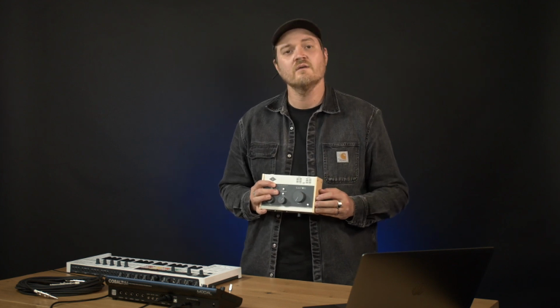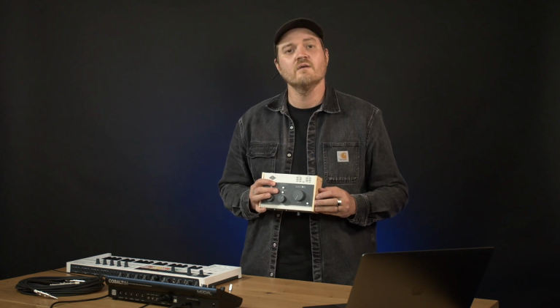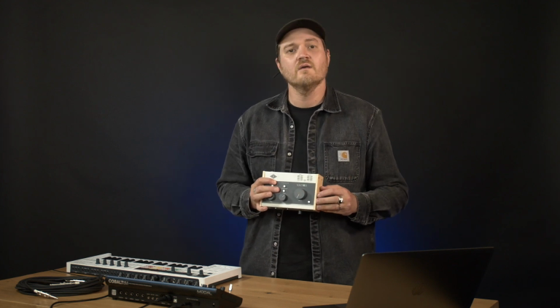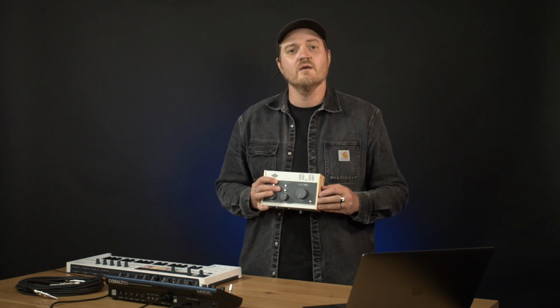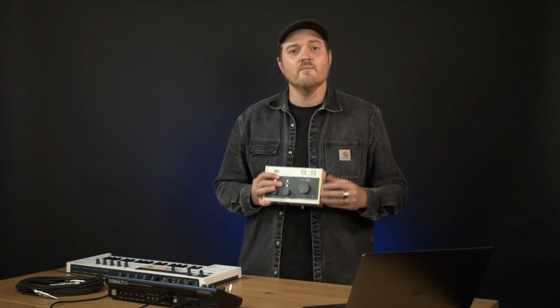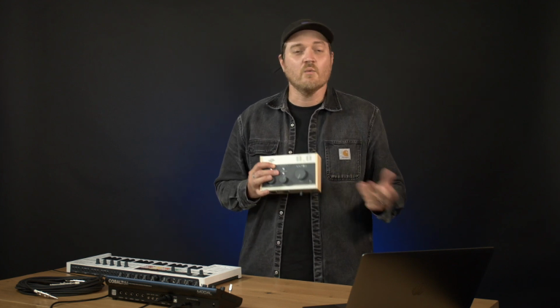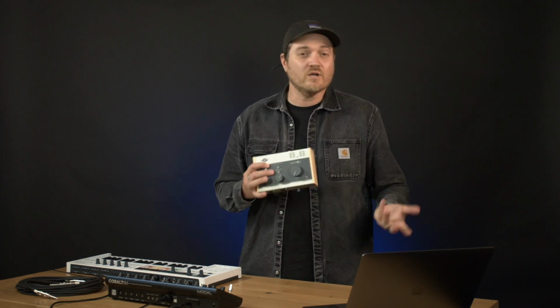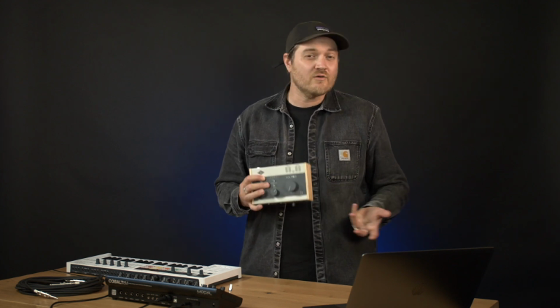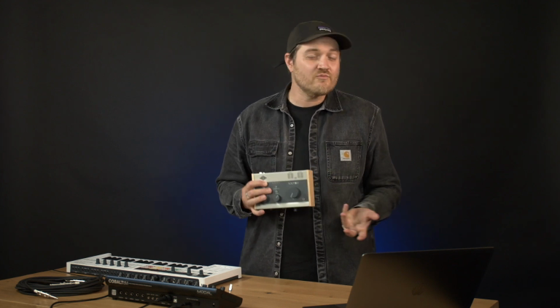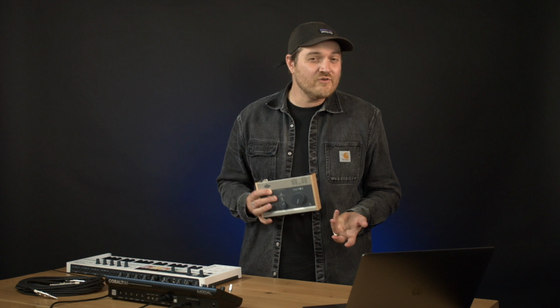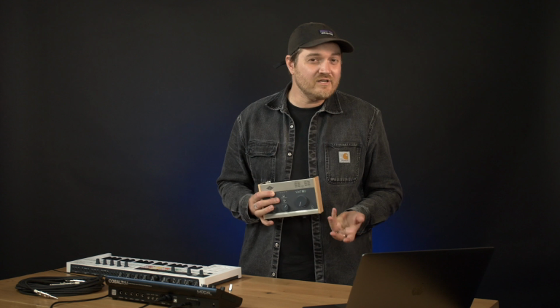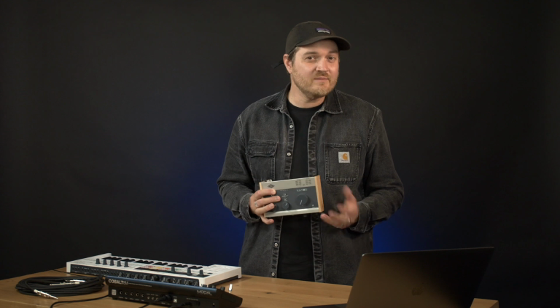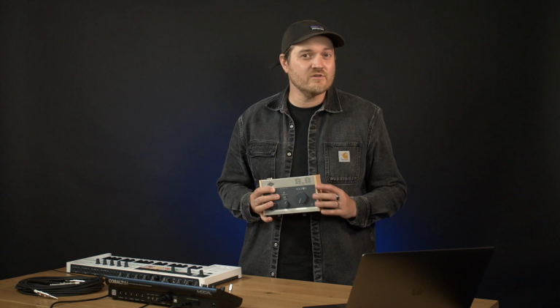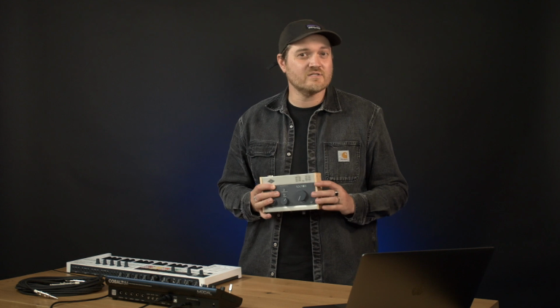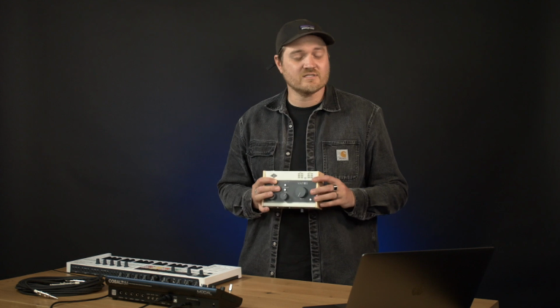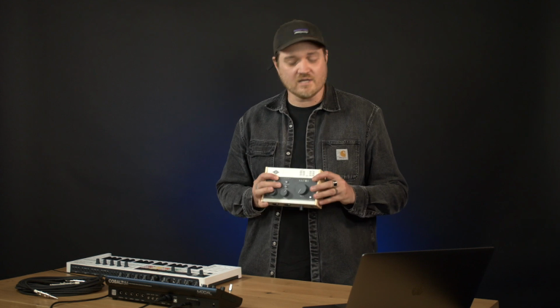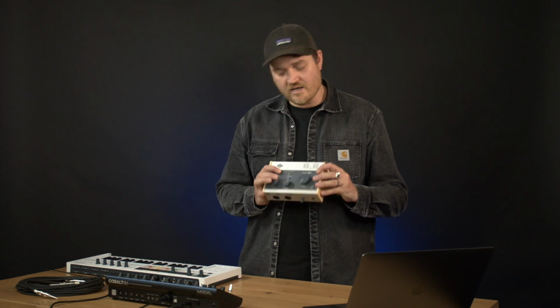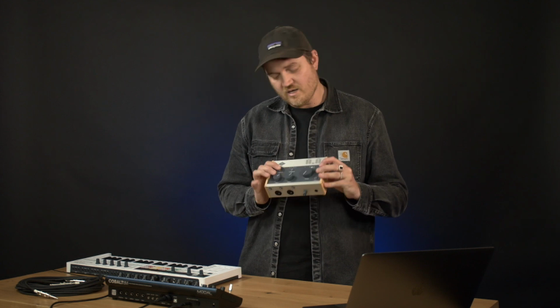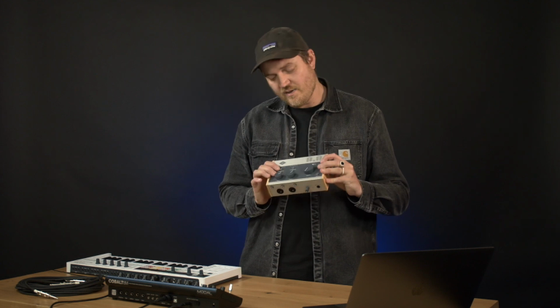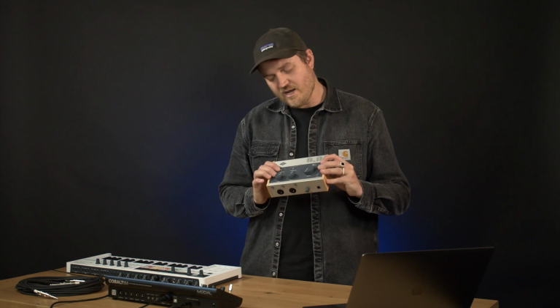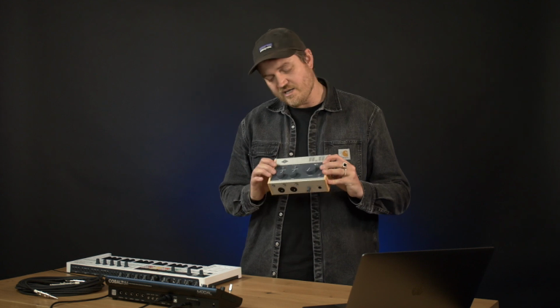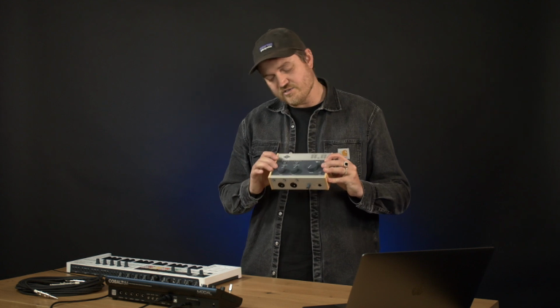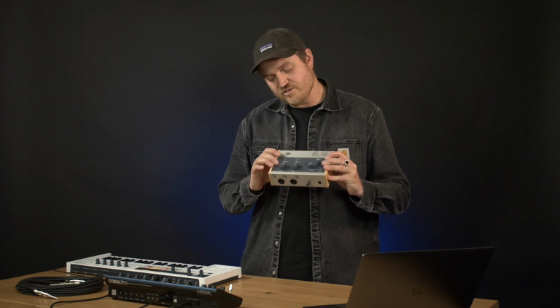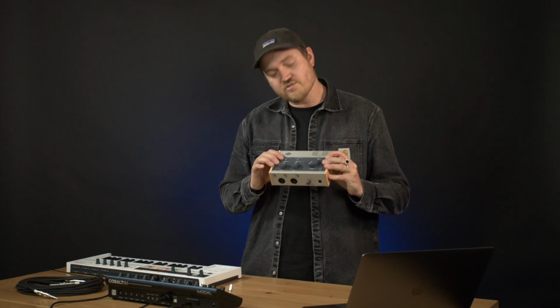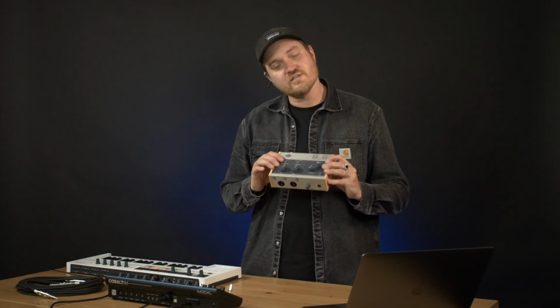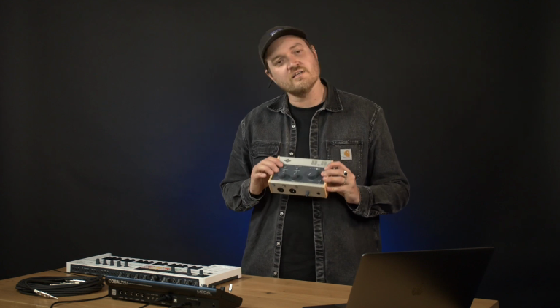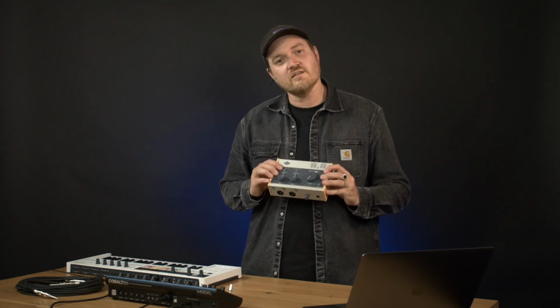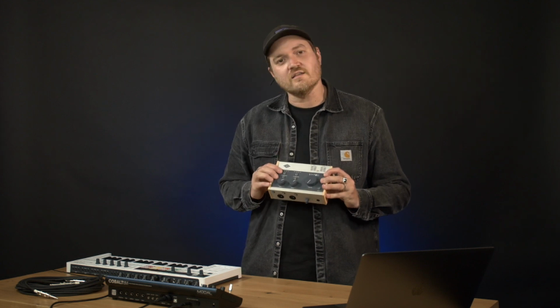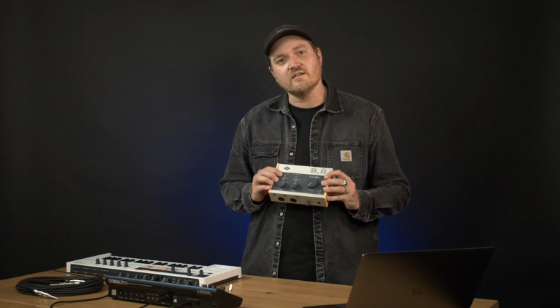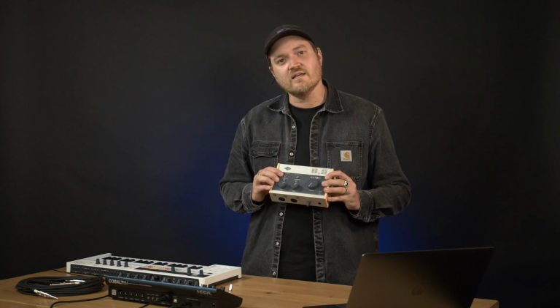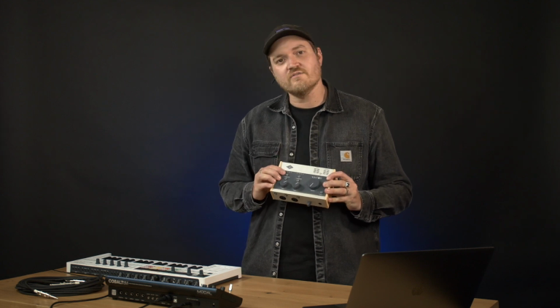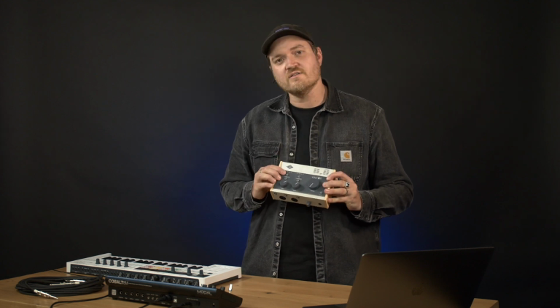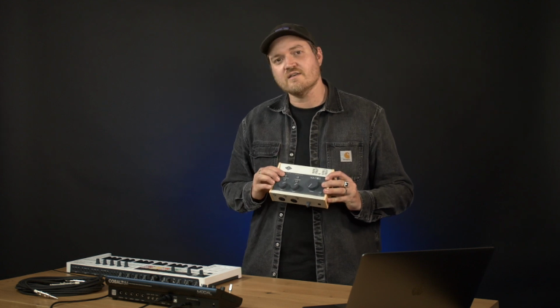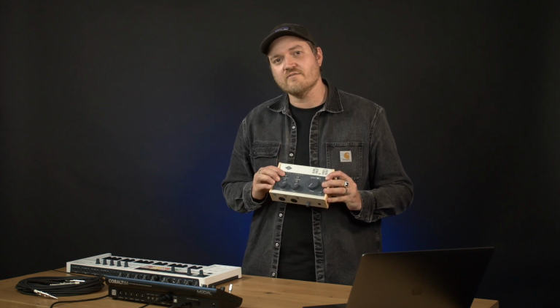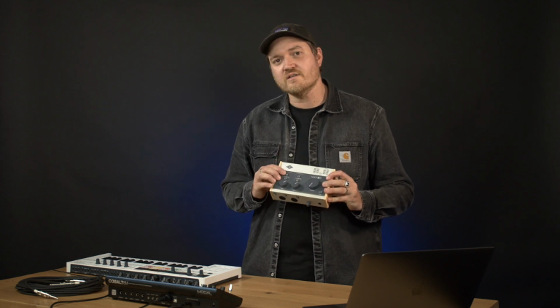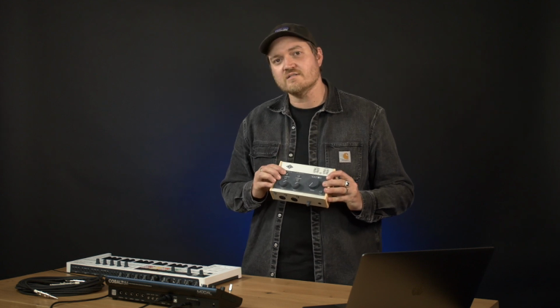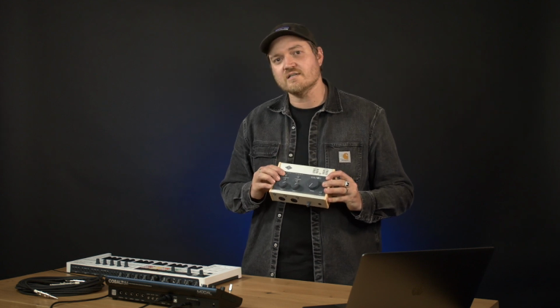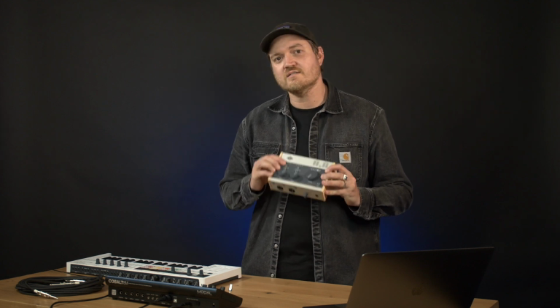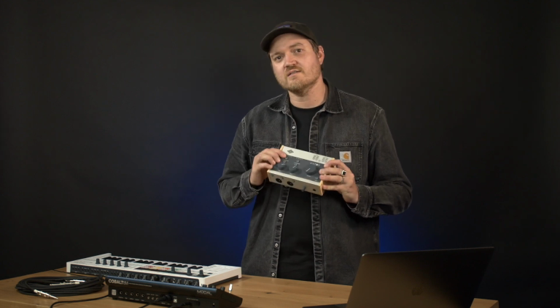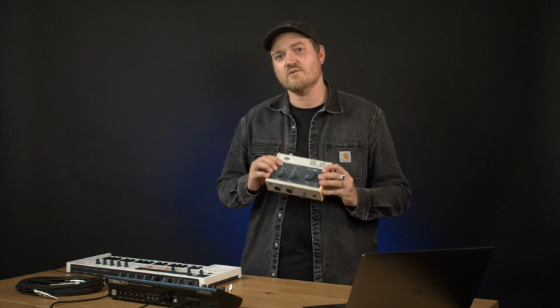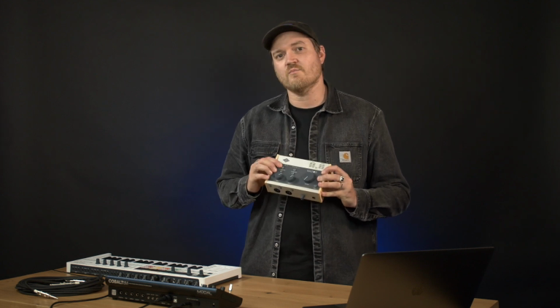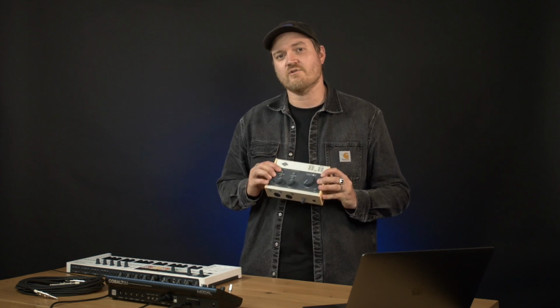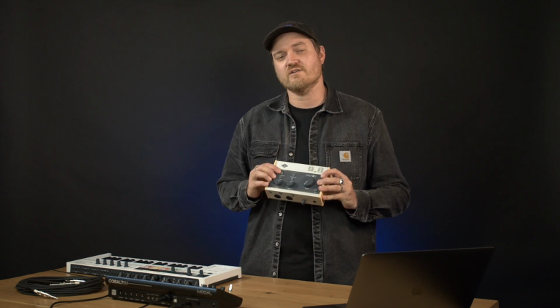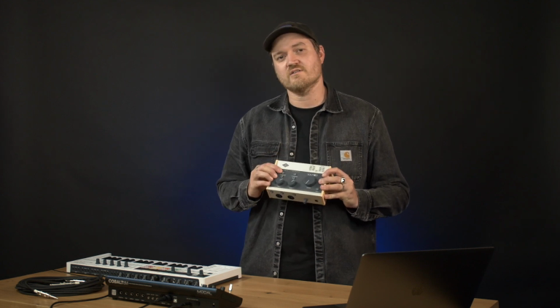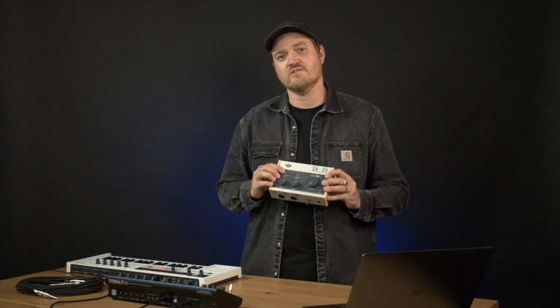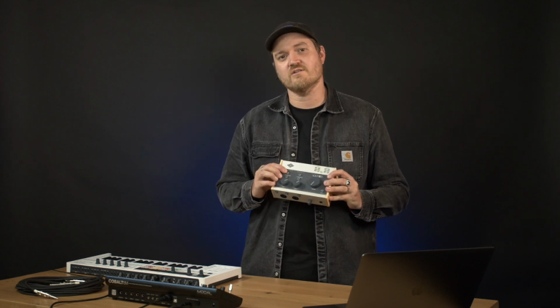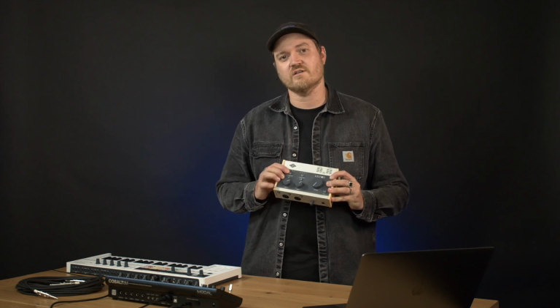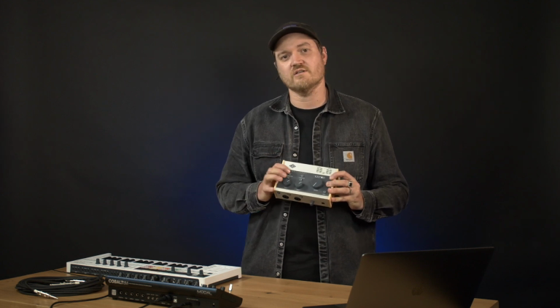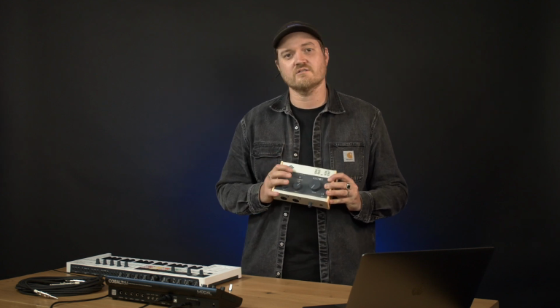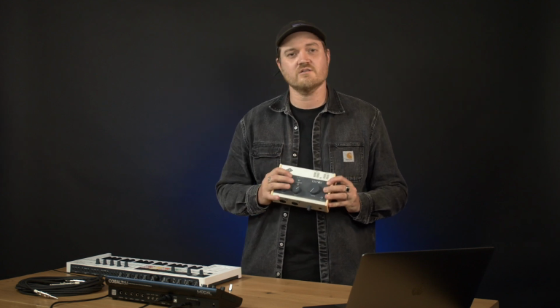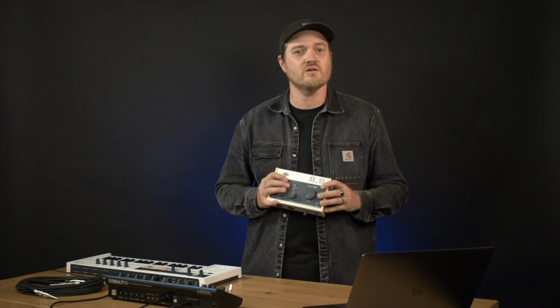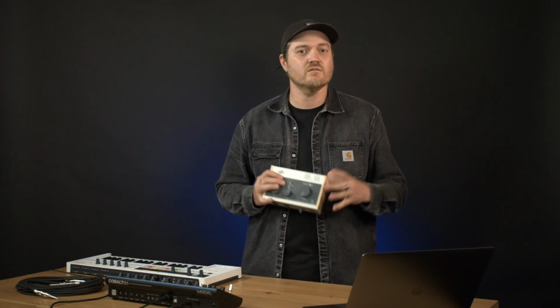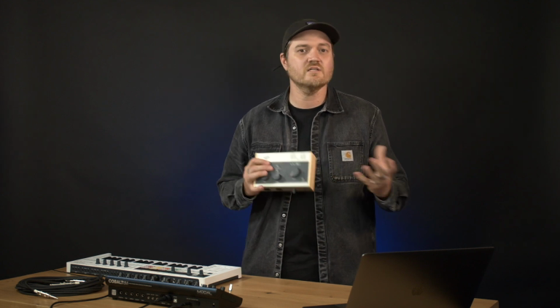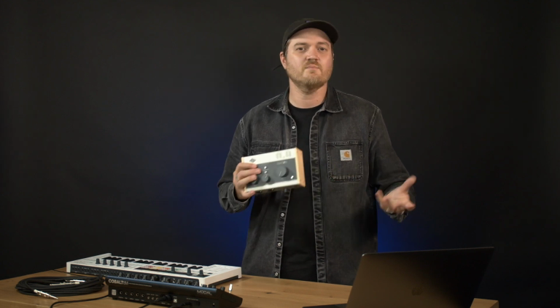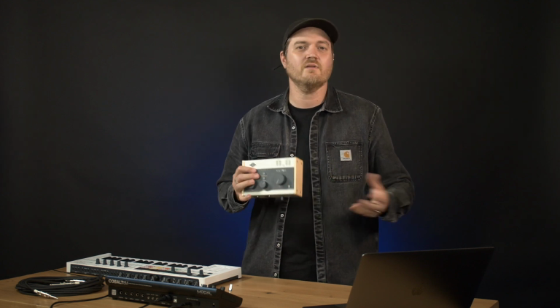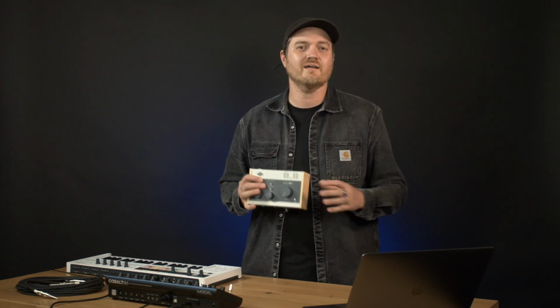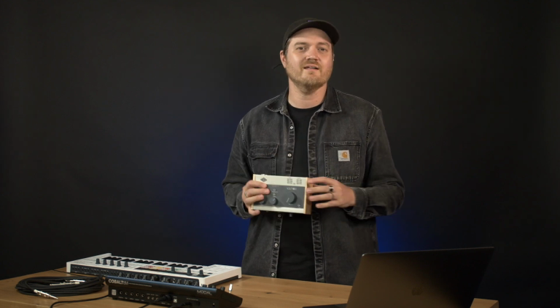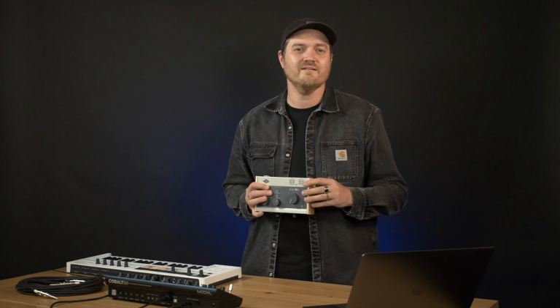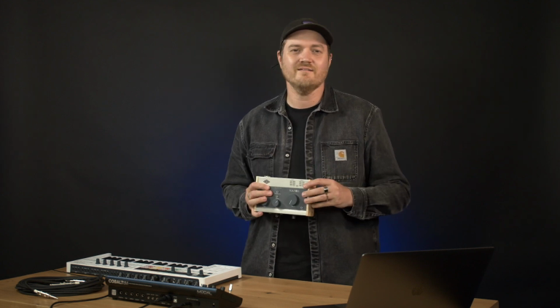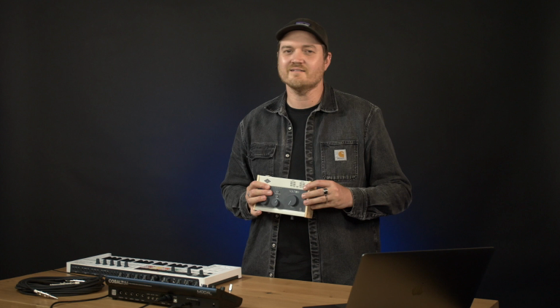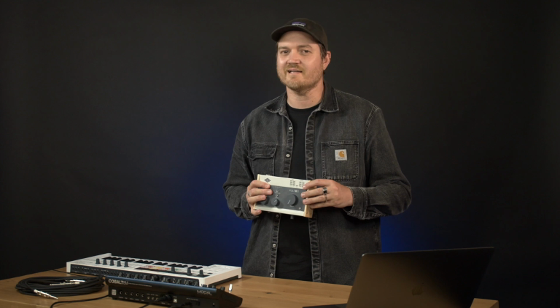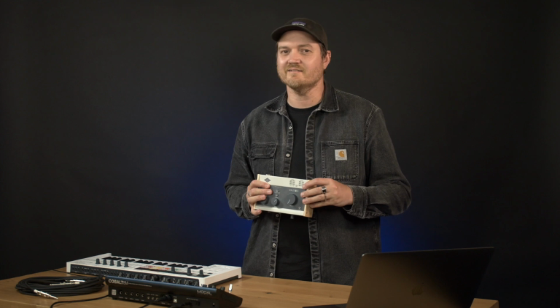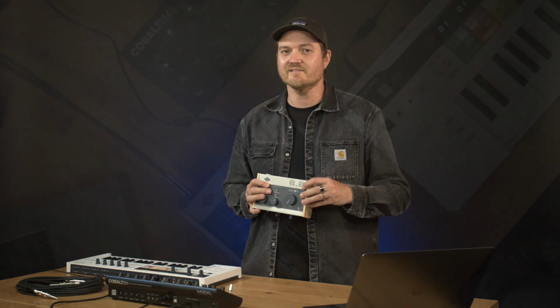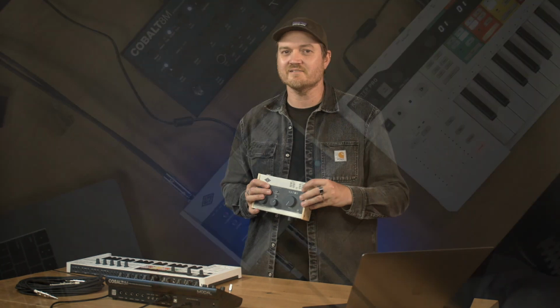But what I'm really most excited about is using the 1176 compressor circuit. So let's plug it in and take a listen.